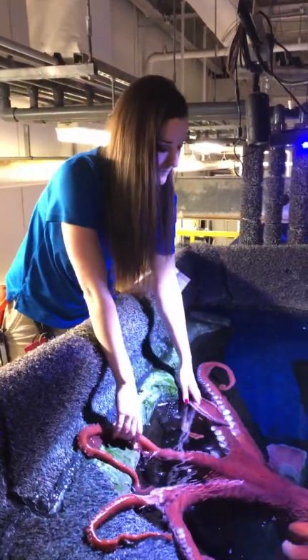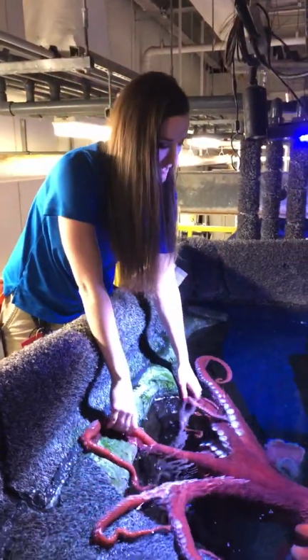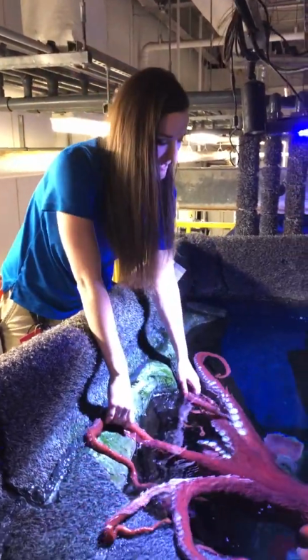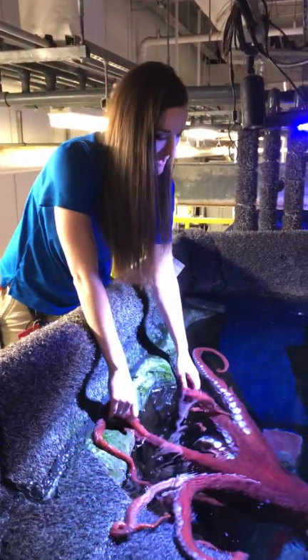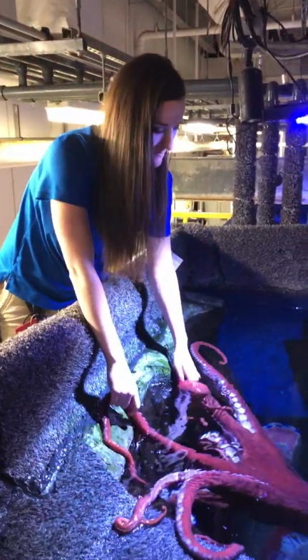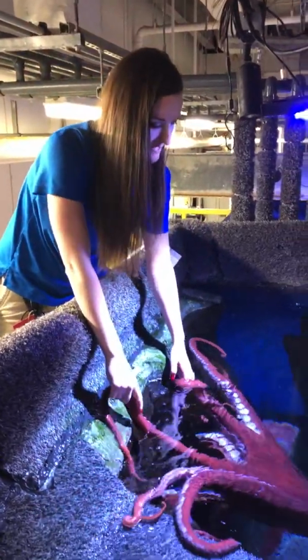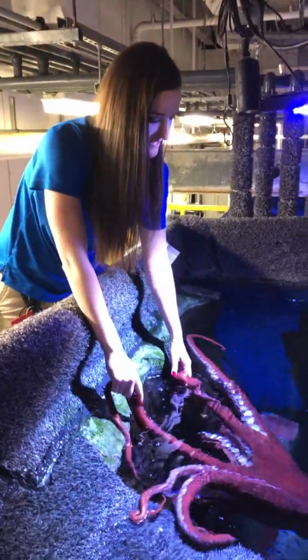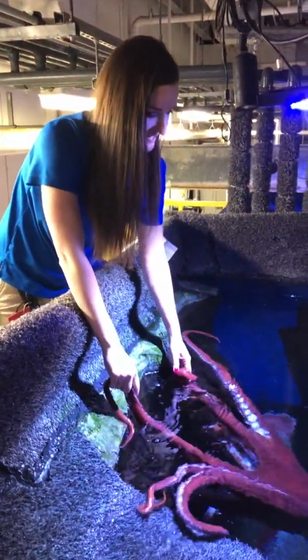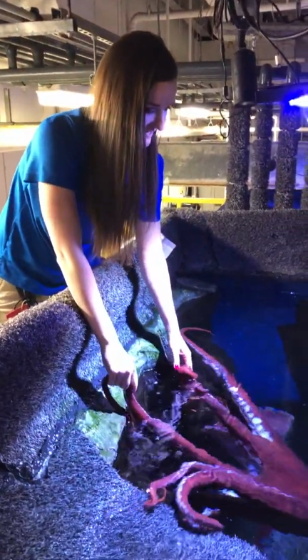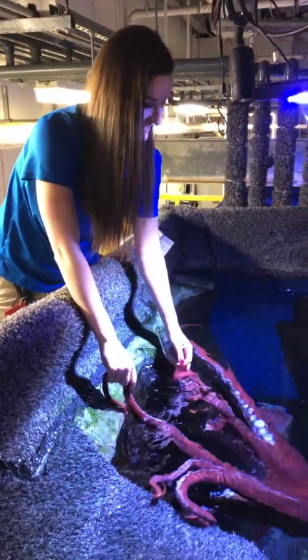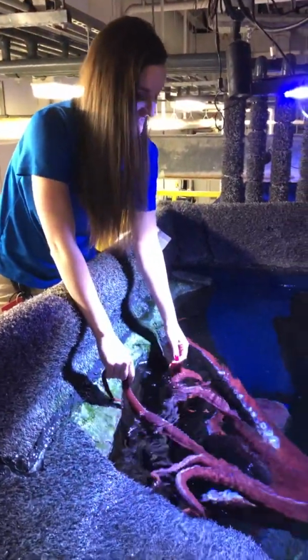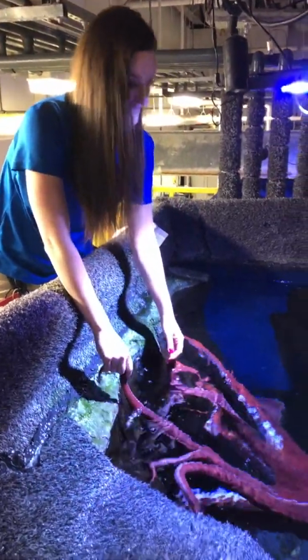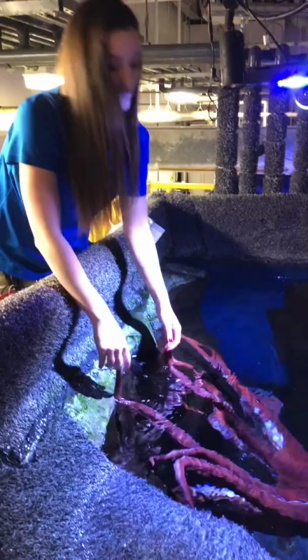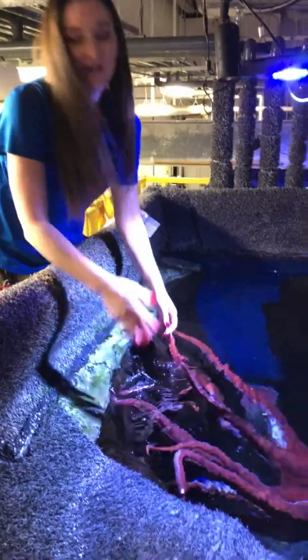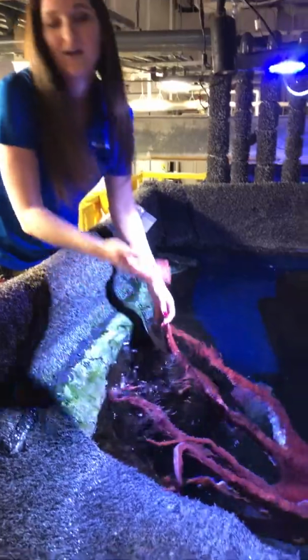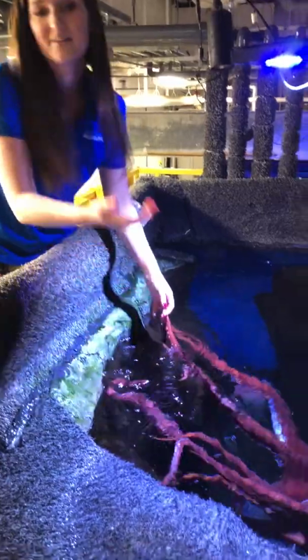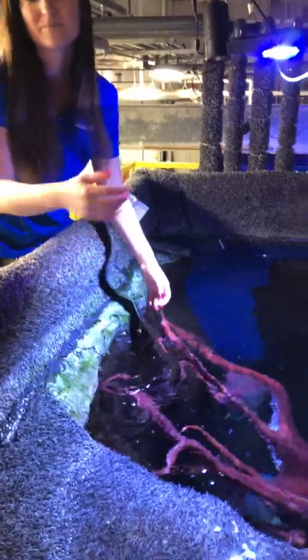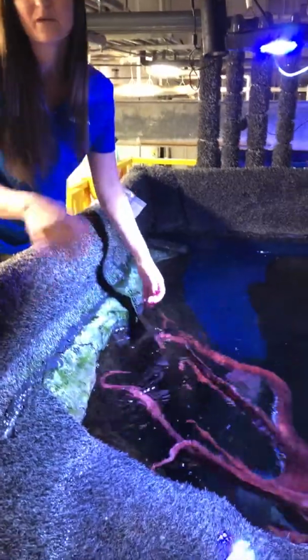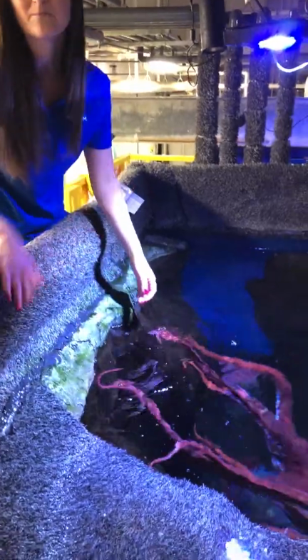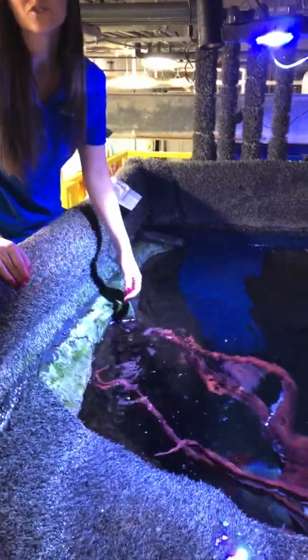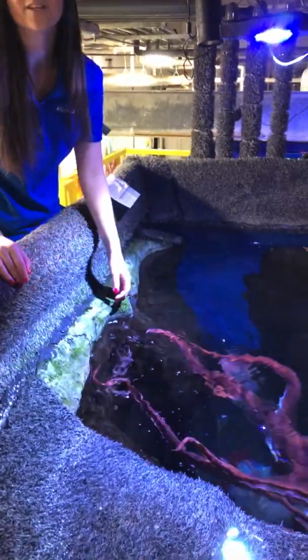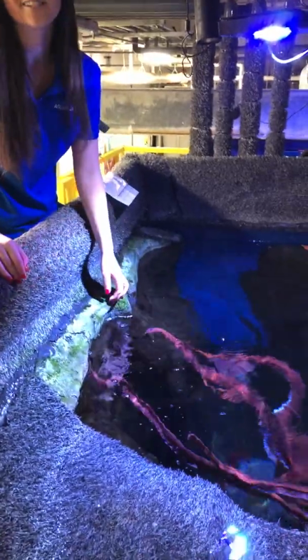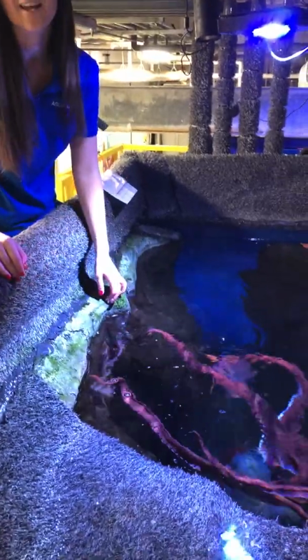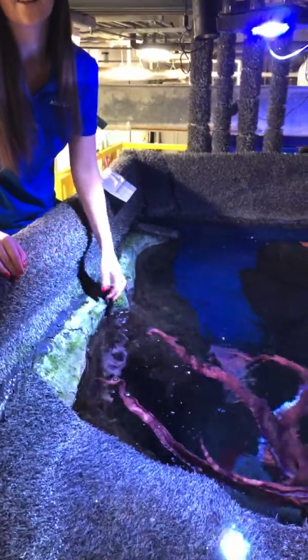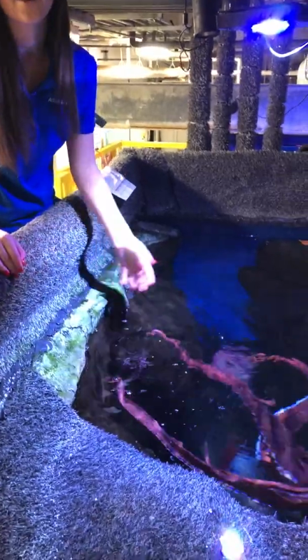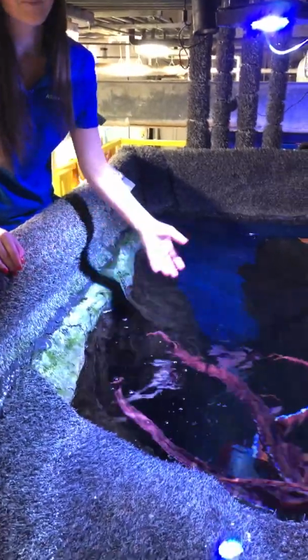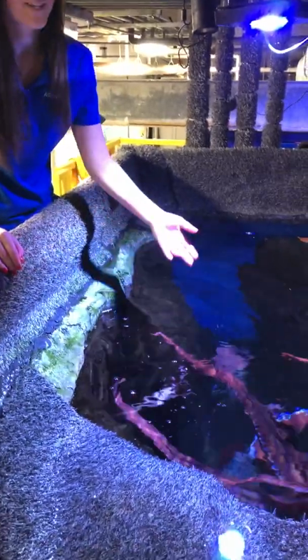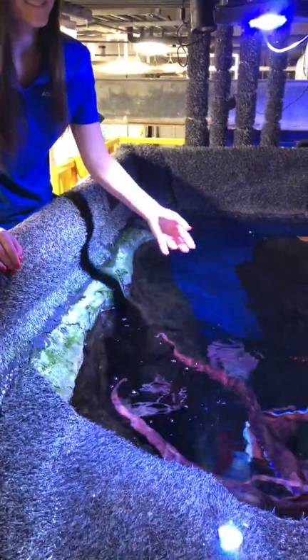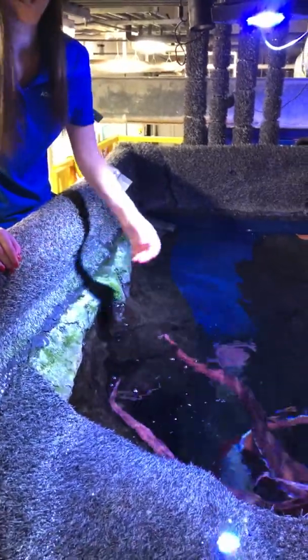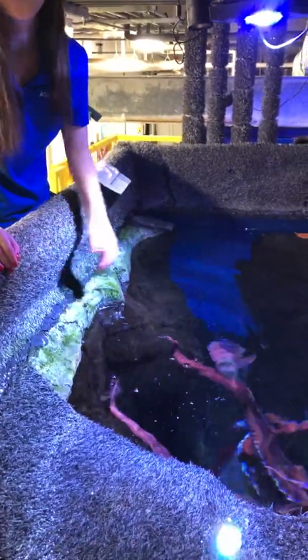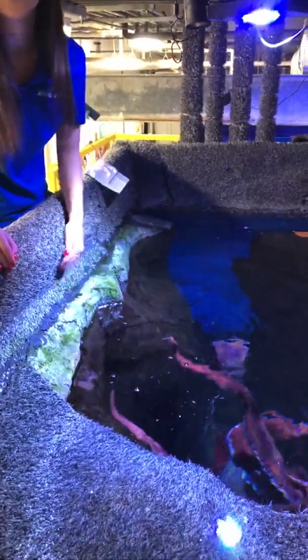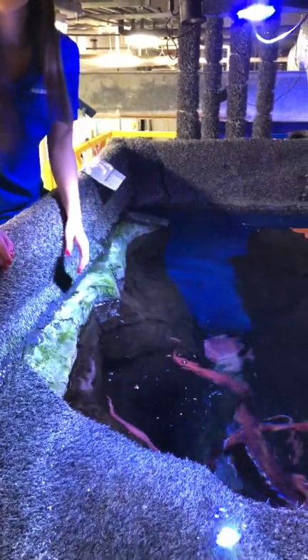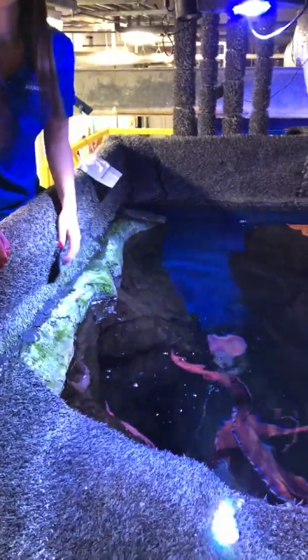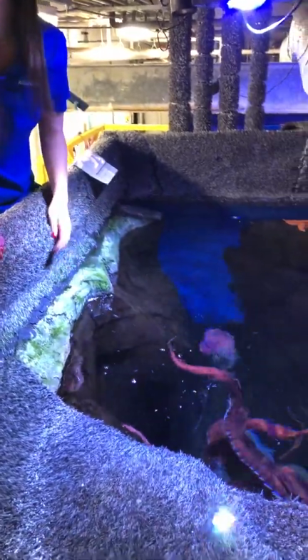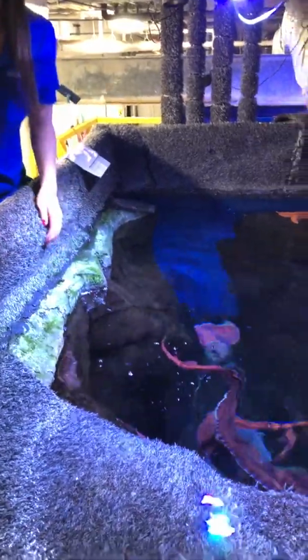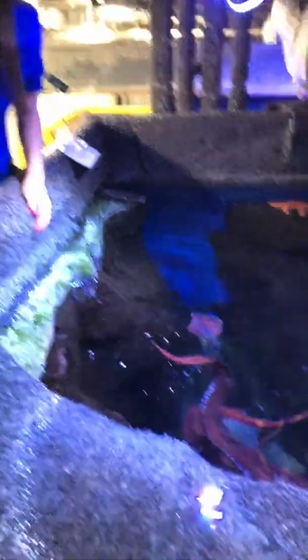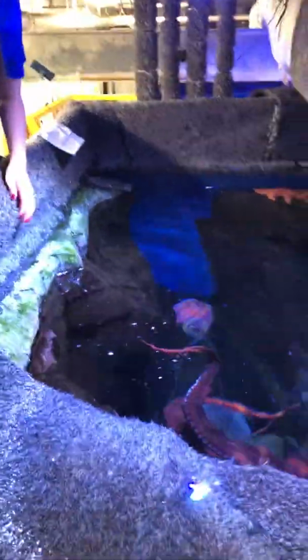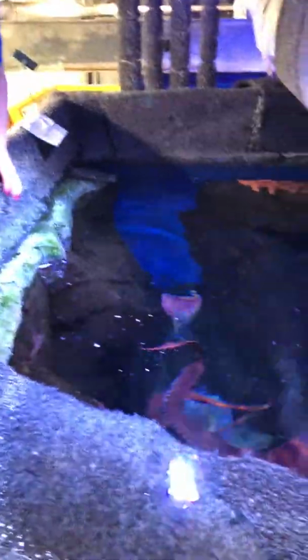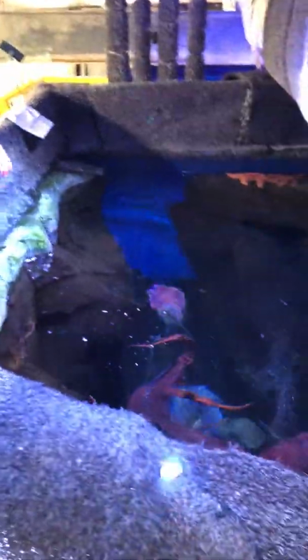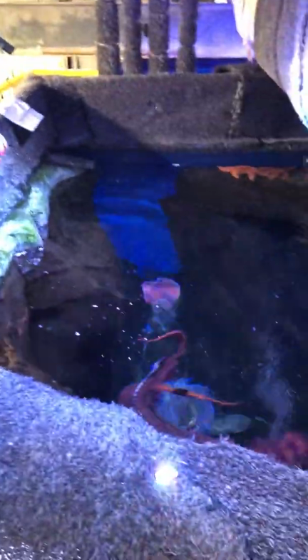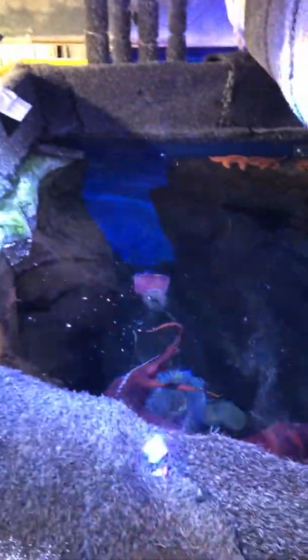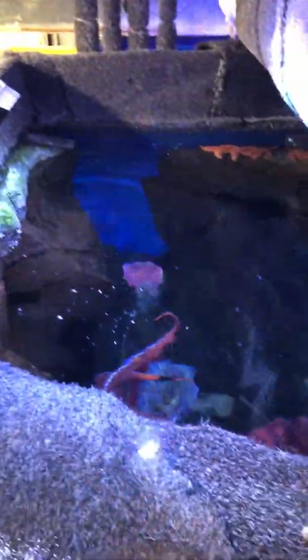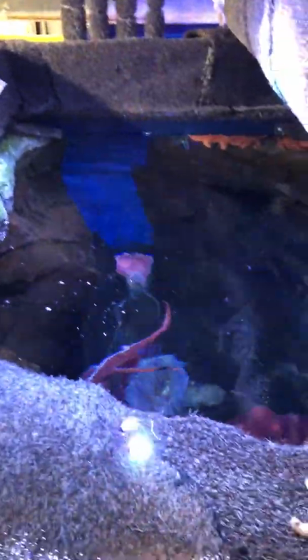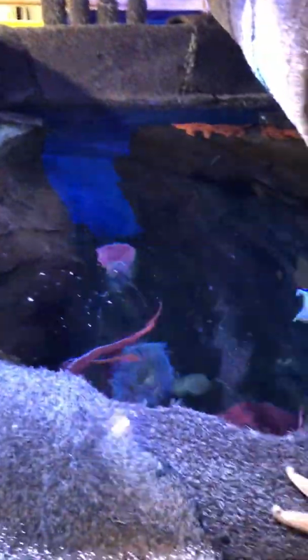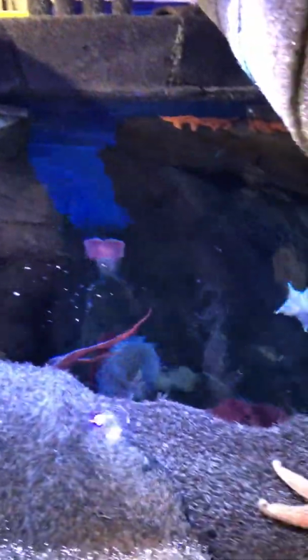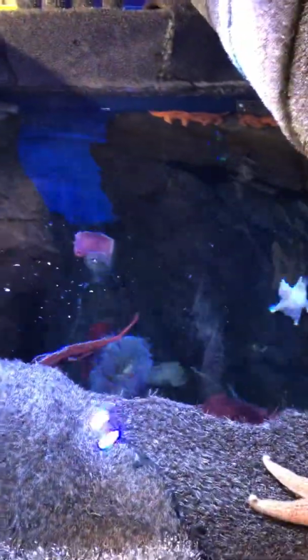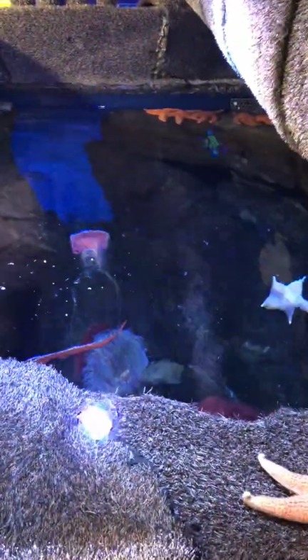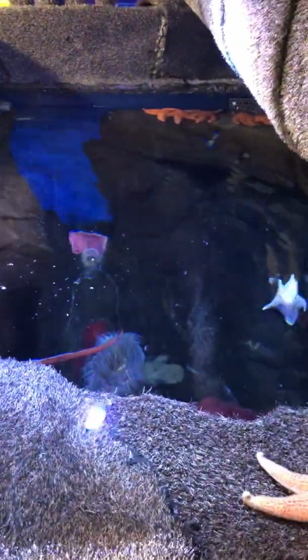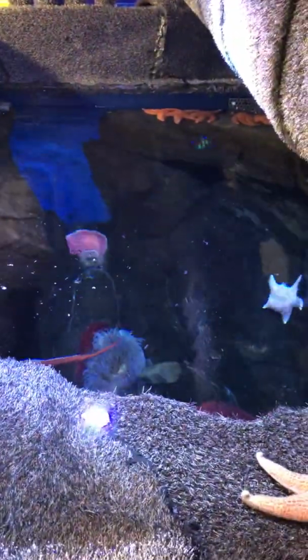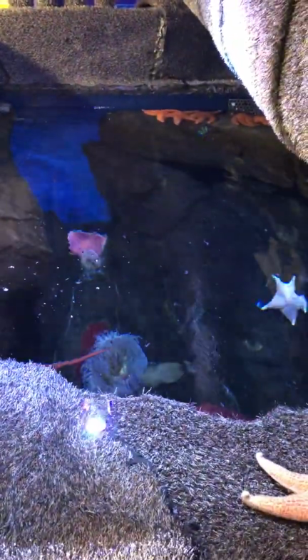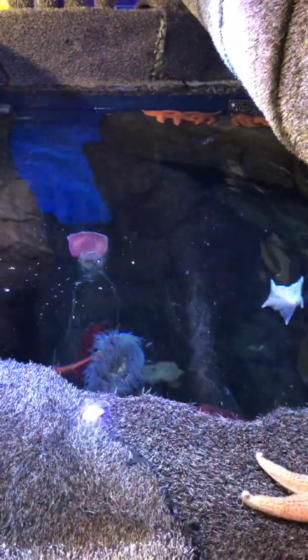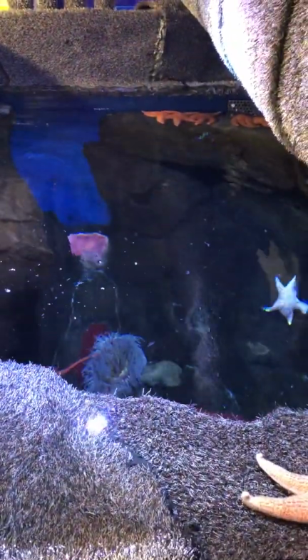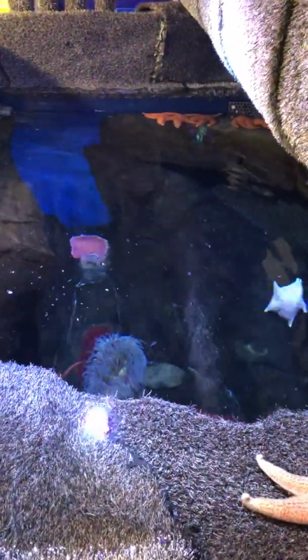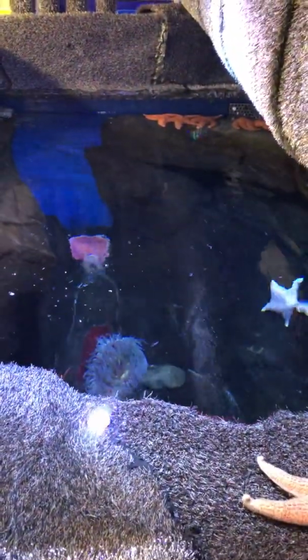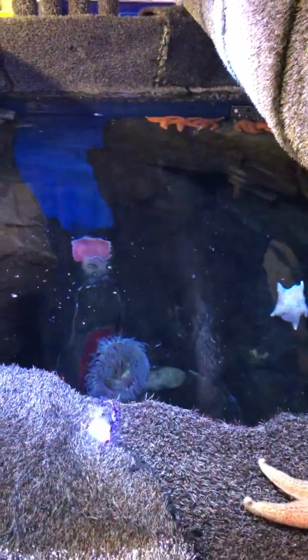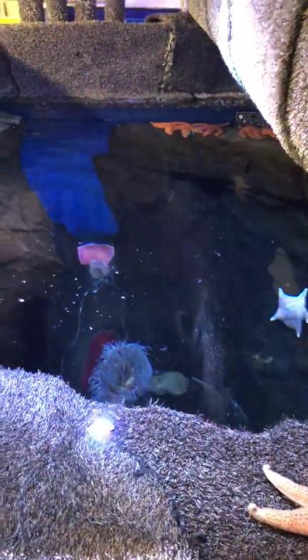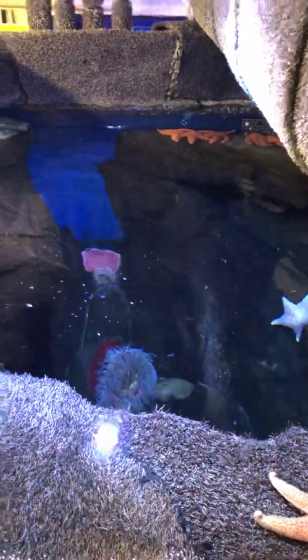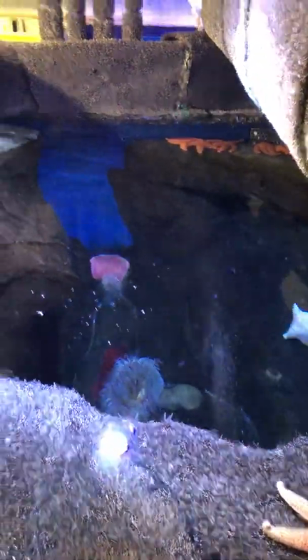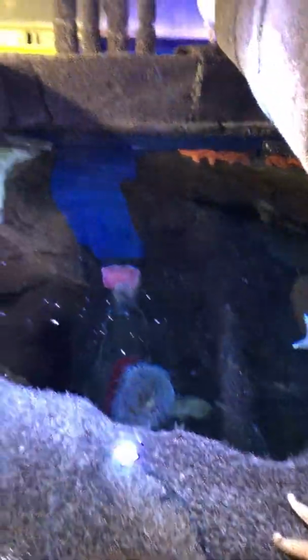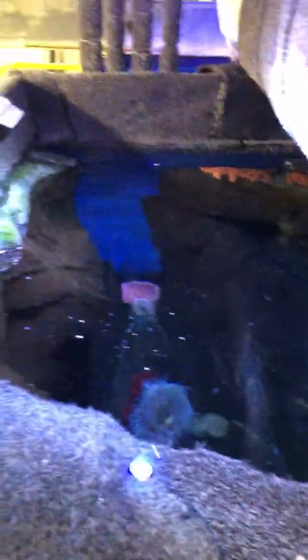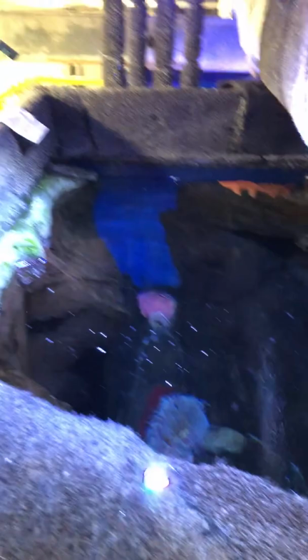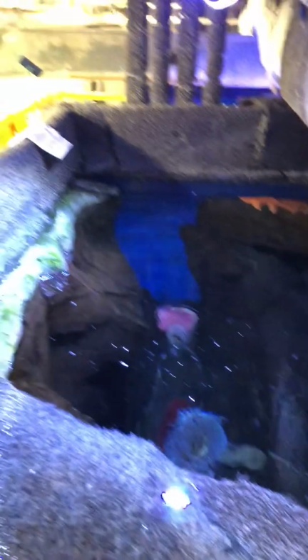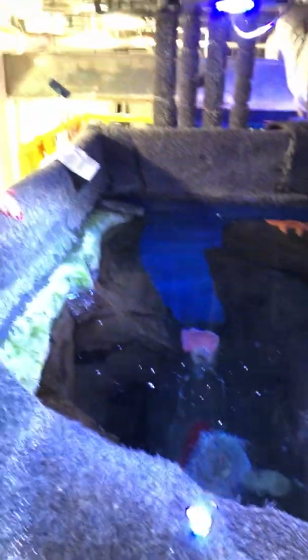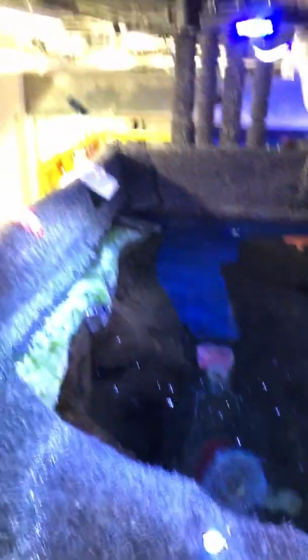Sometimes she likes to end her play session and she'll just kind of swim away from me. But I'll see if I can entice her back with some food.